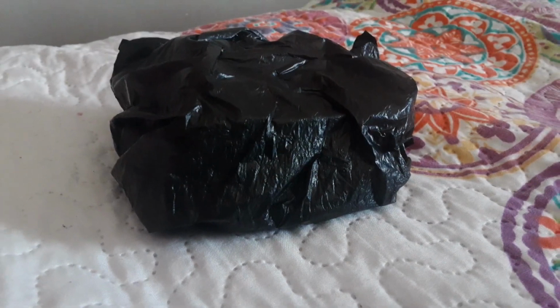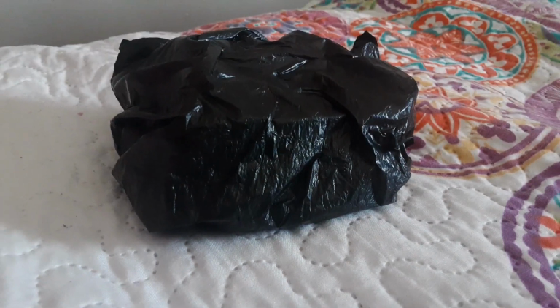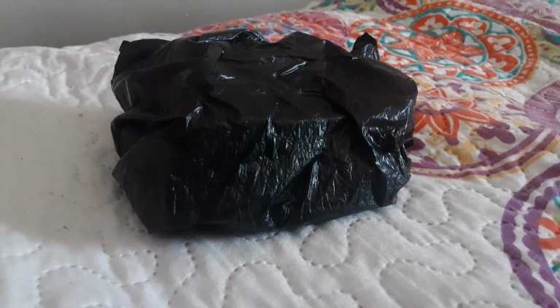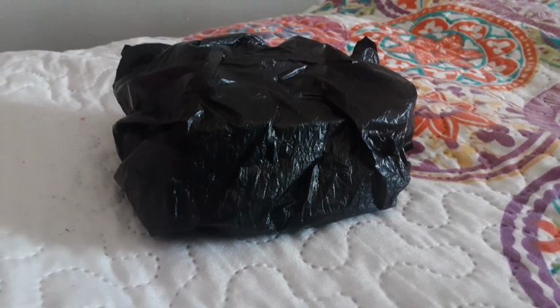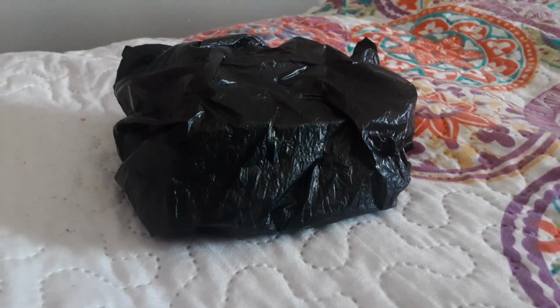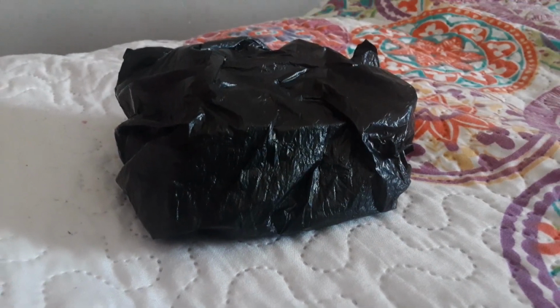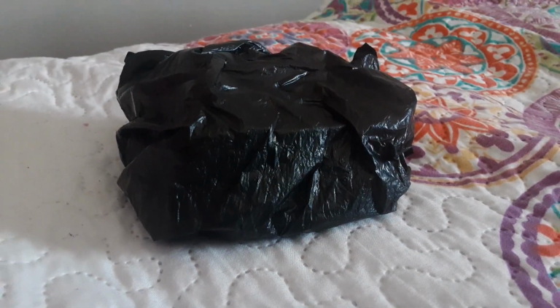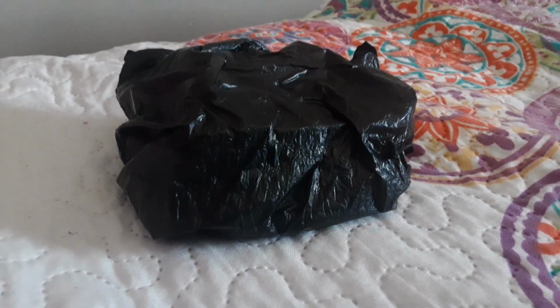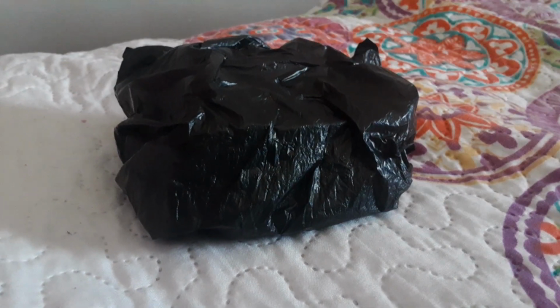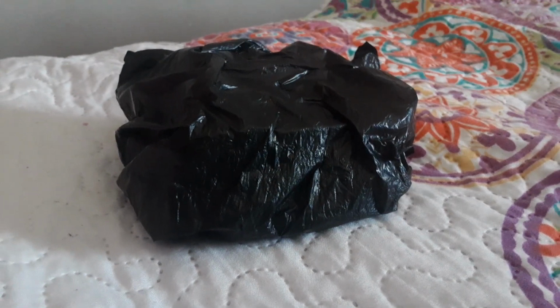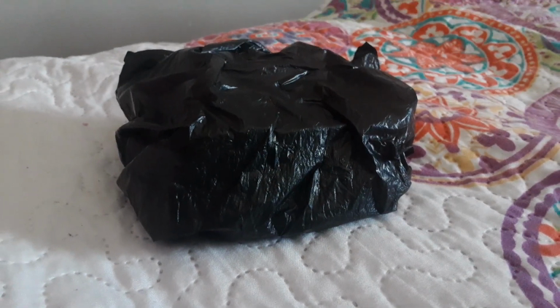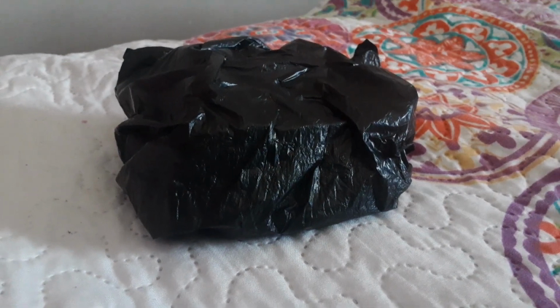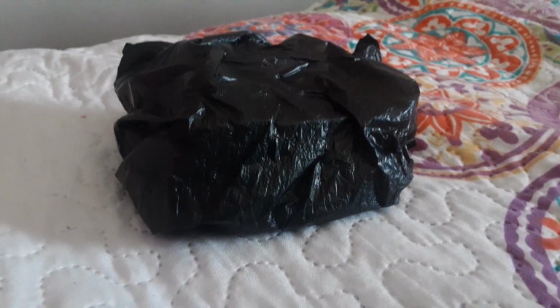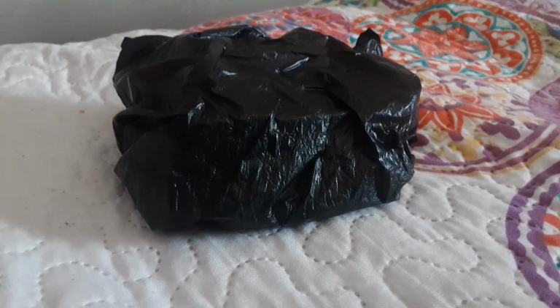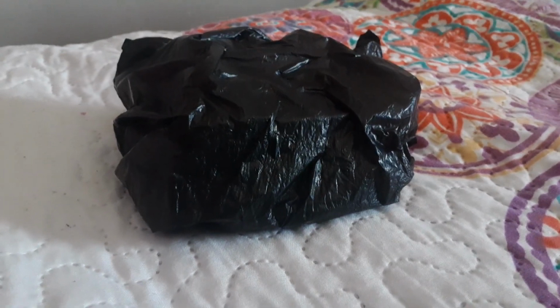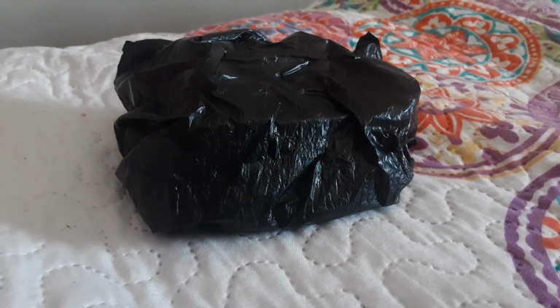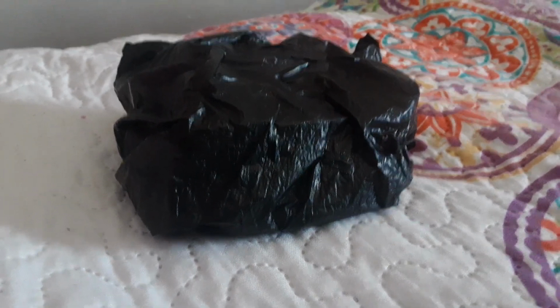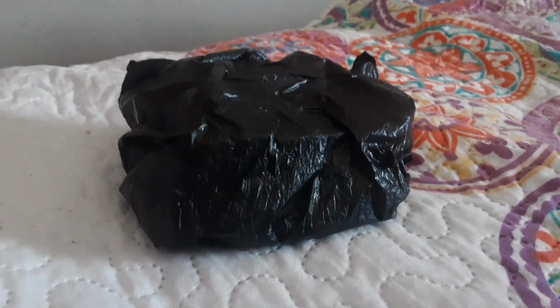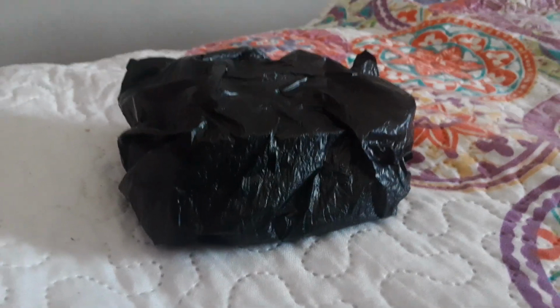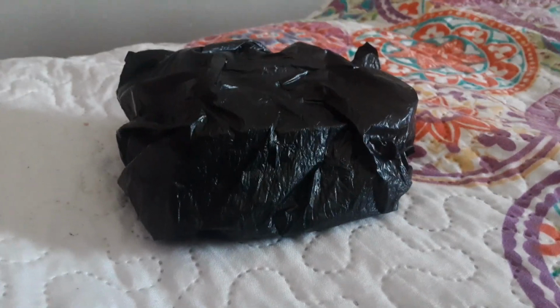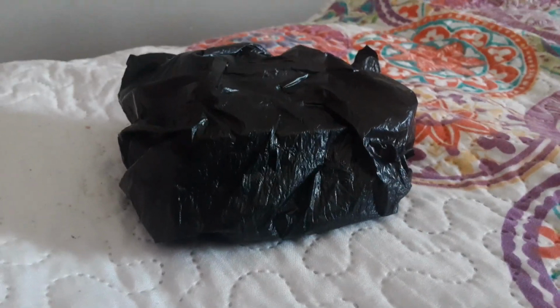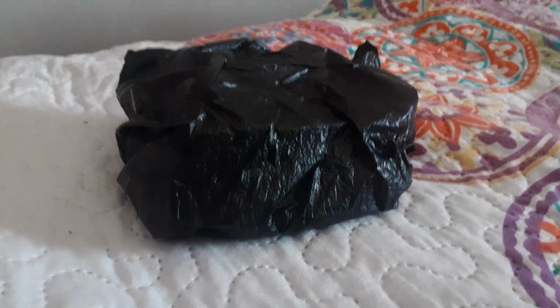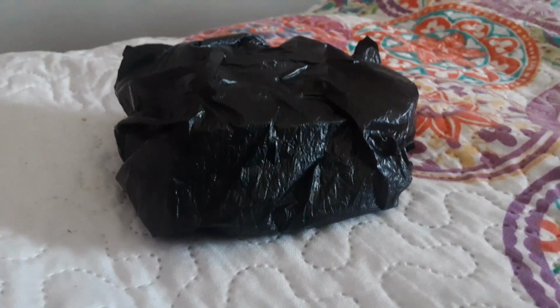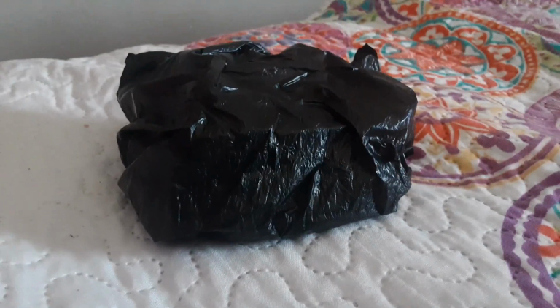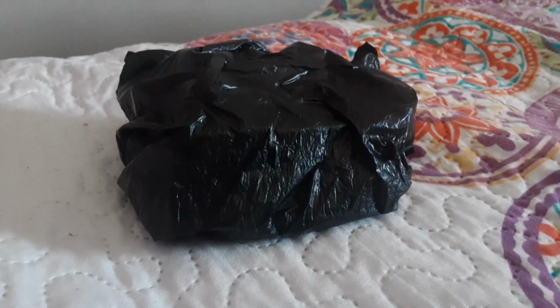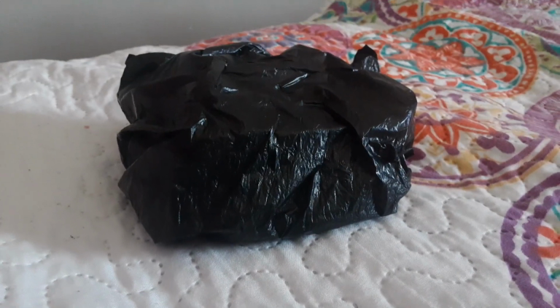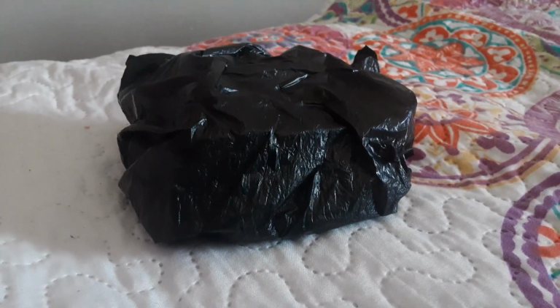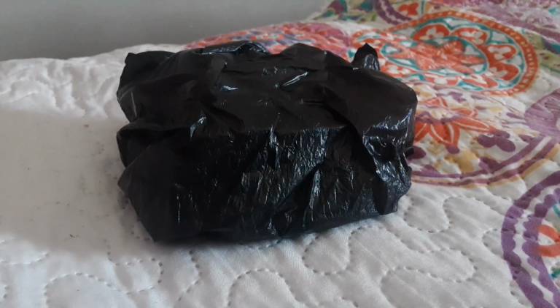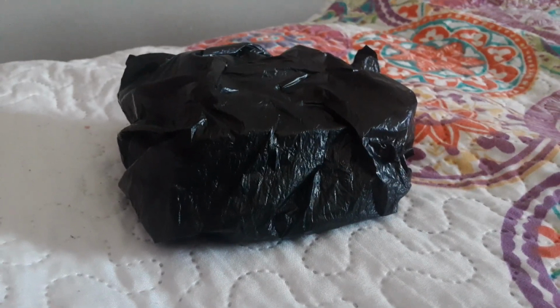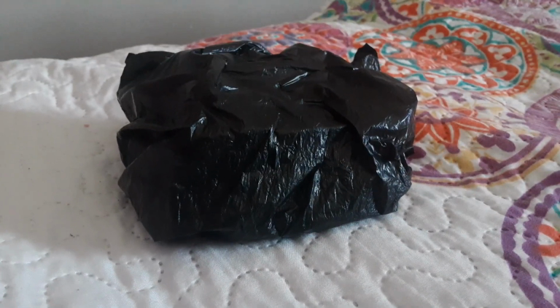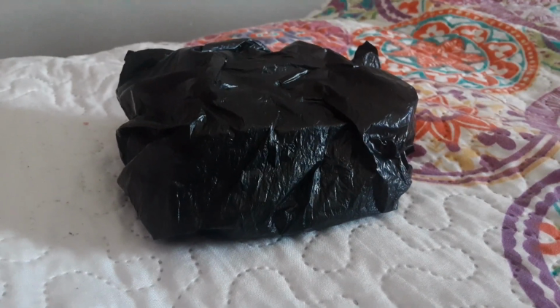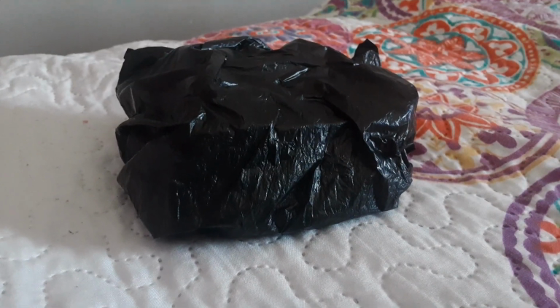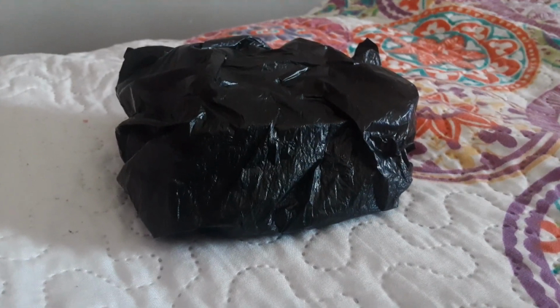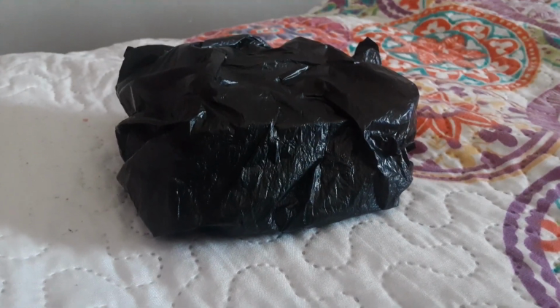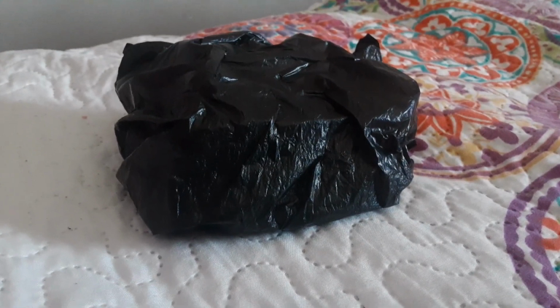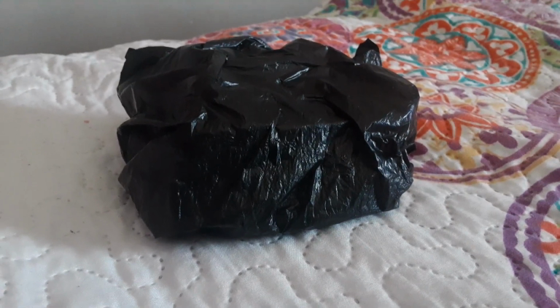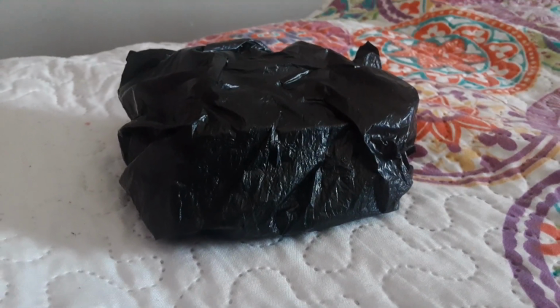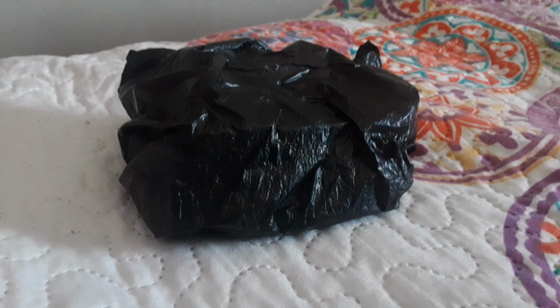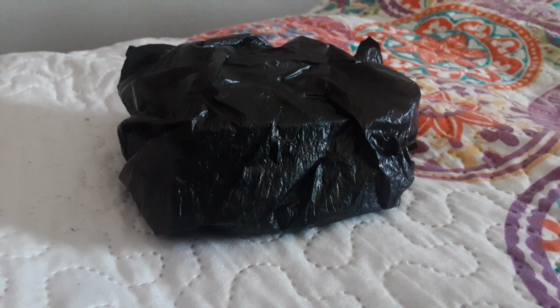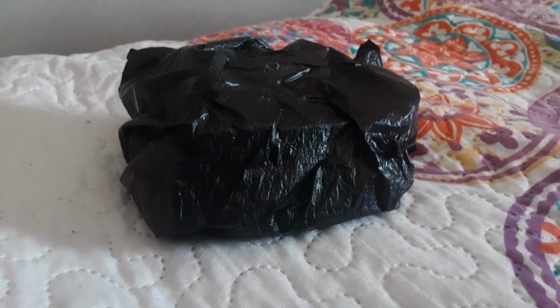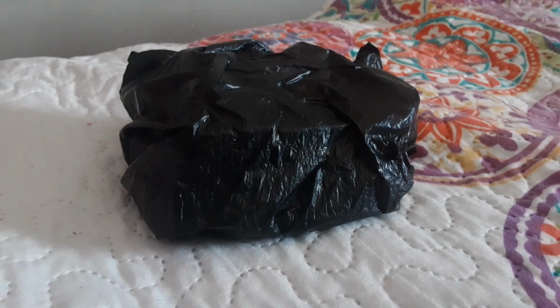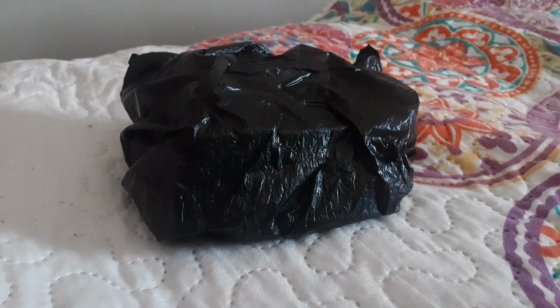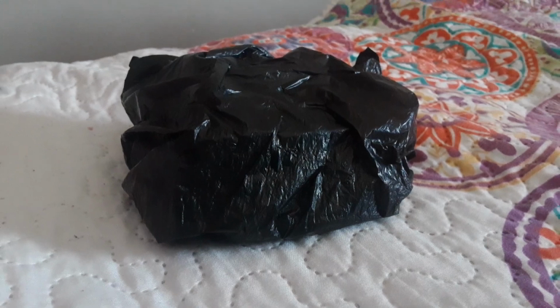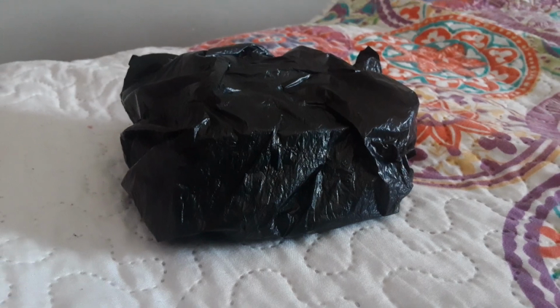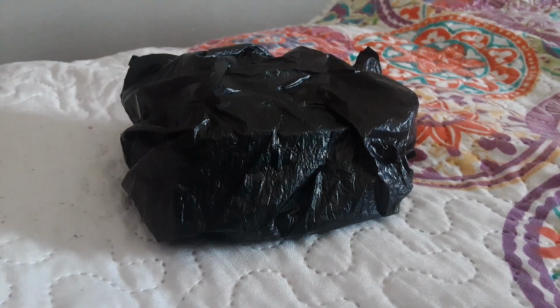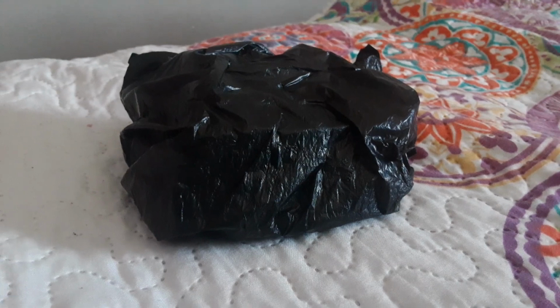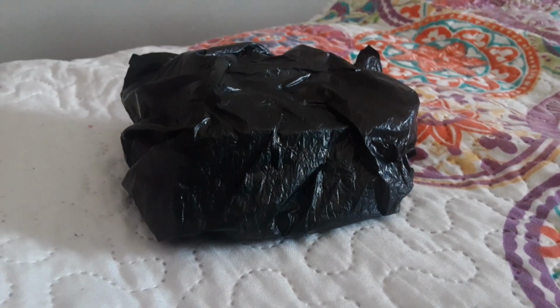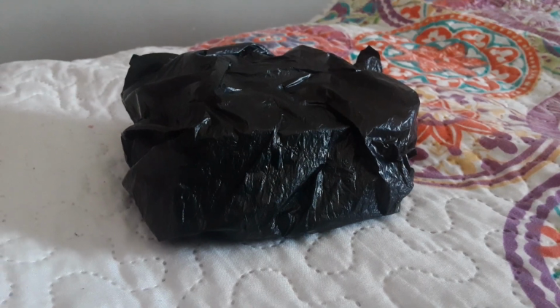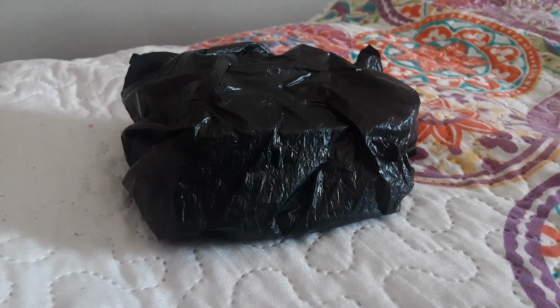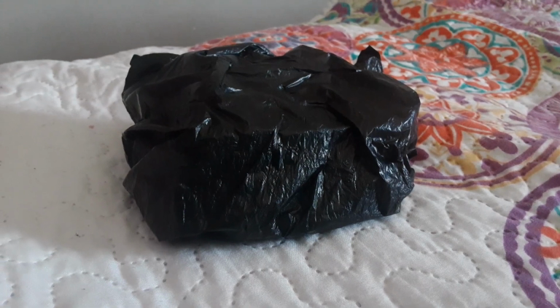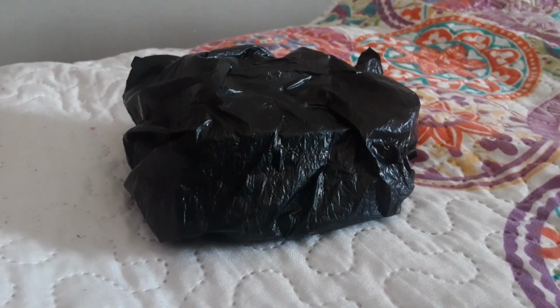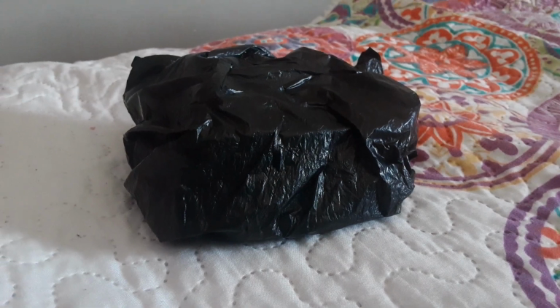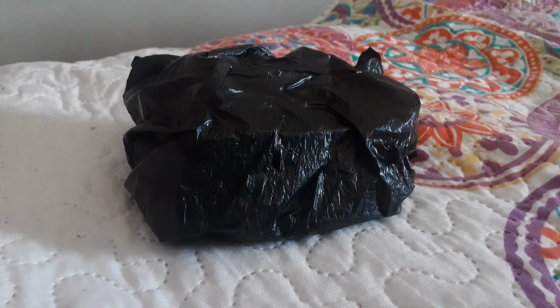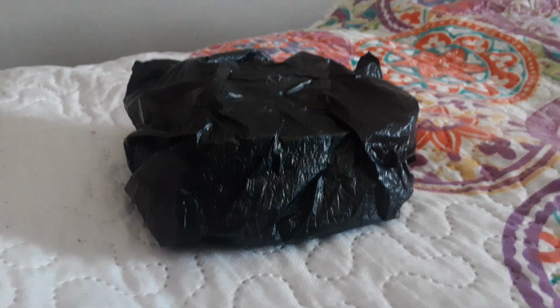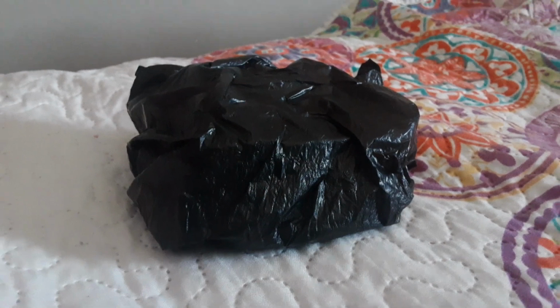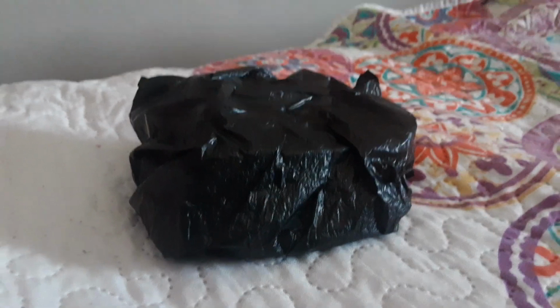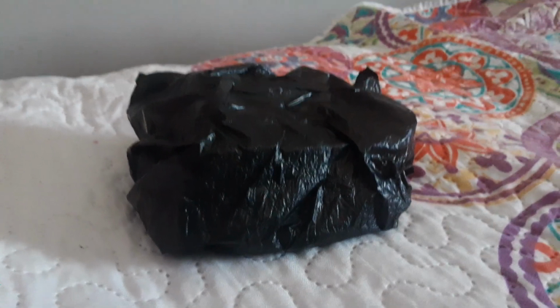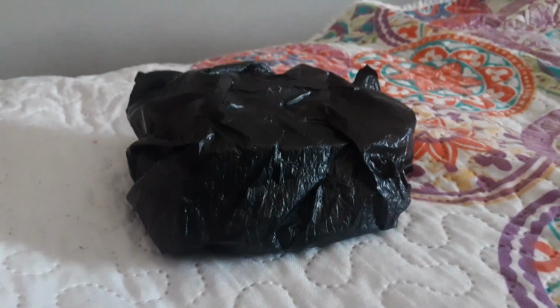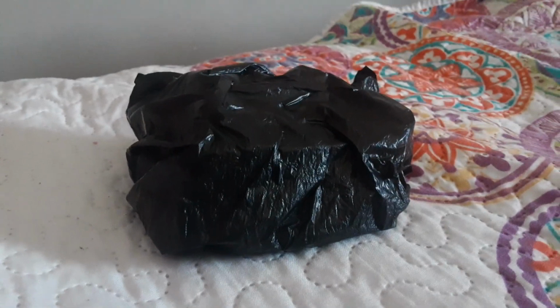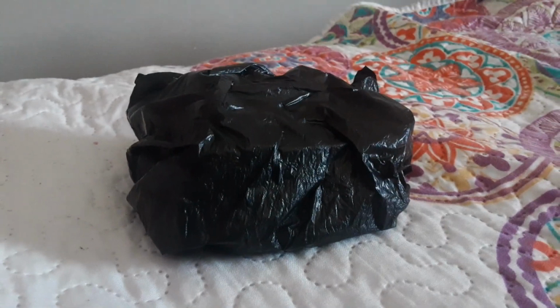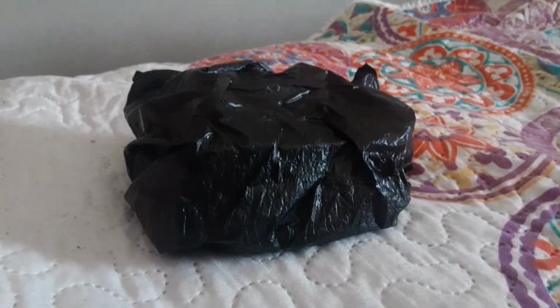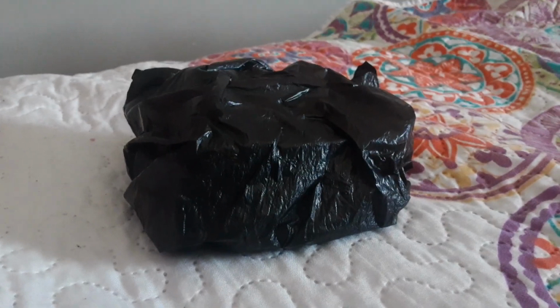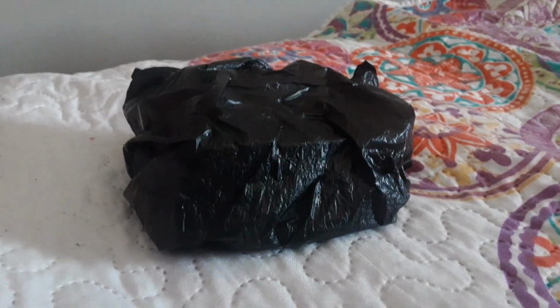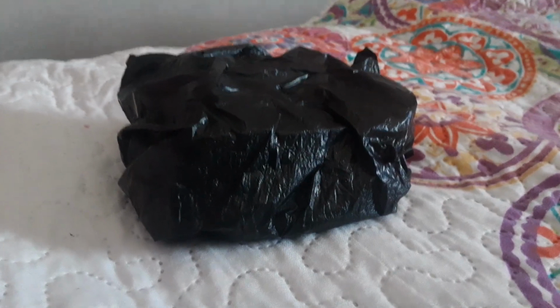Hey guys, today we are going to be unboxing two mystery cards from Matchbox.